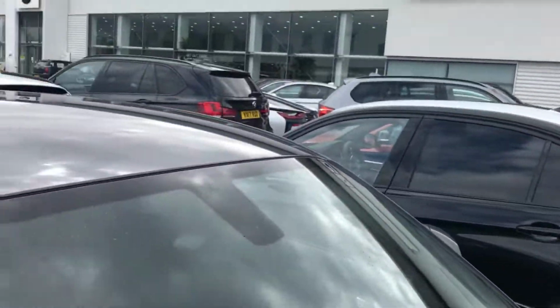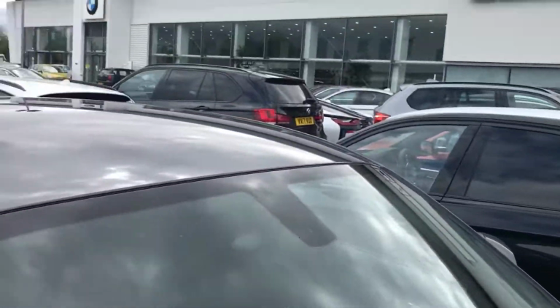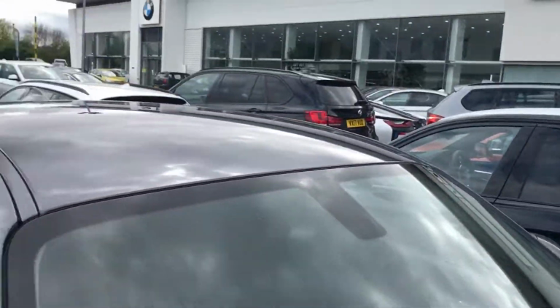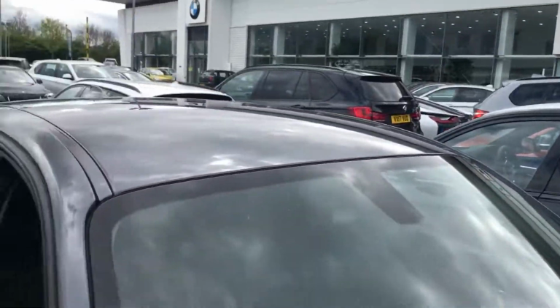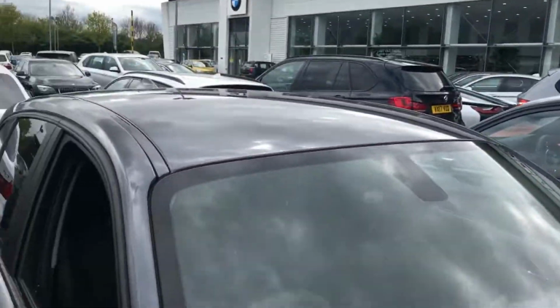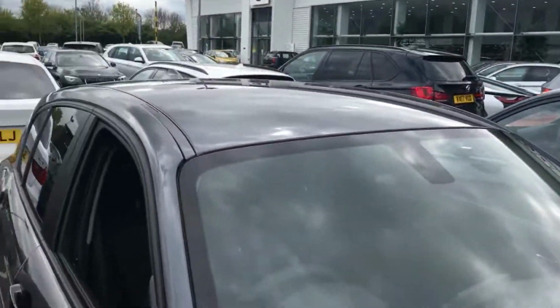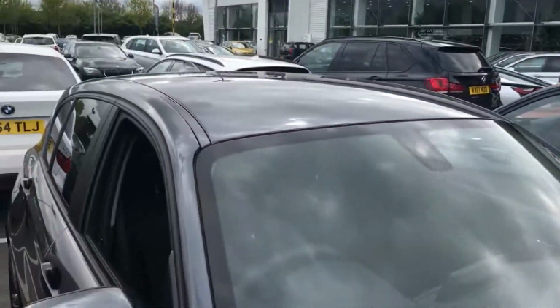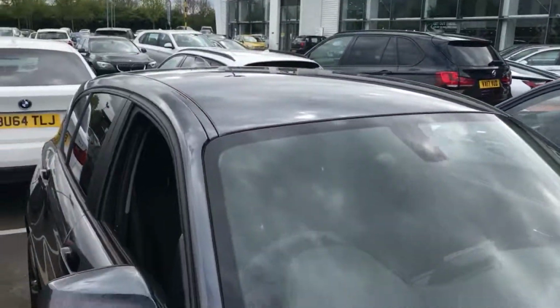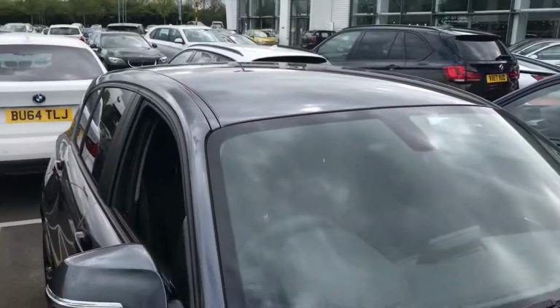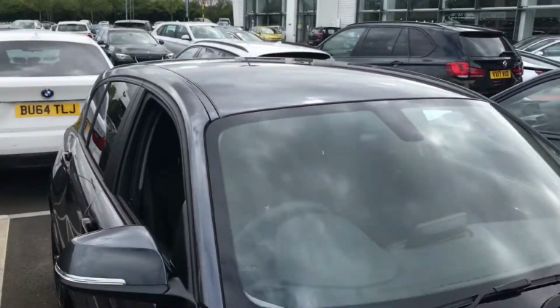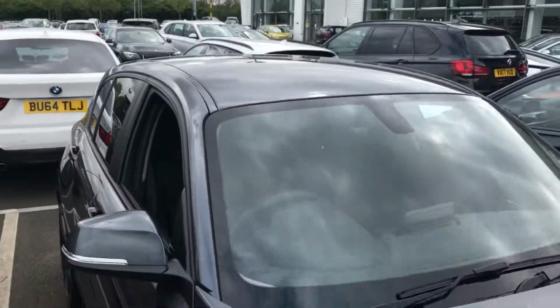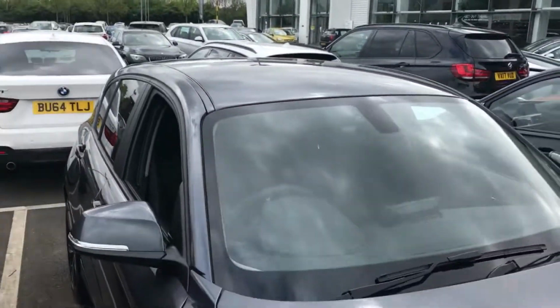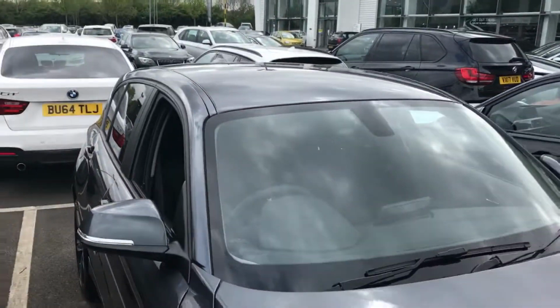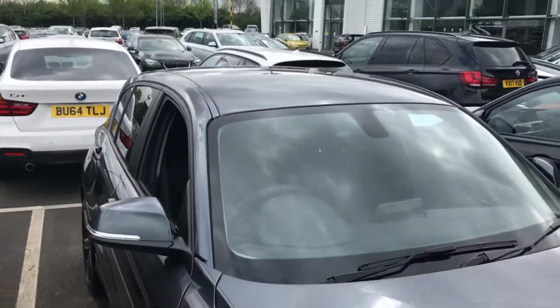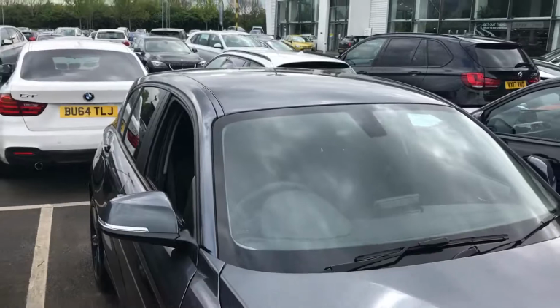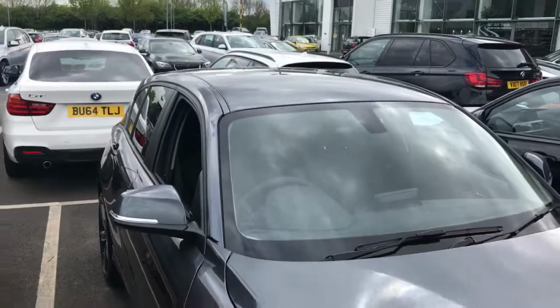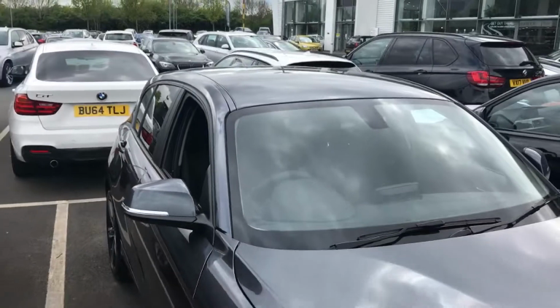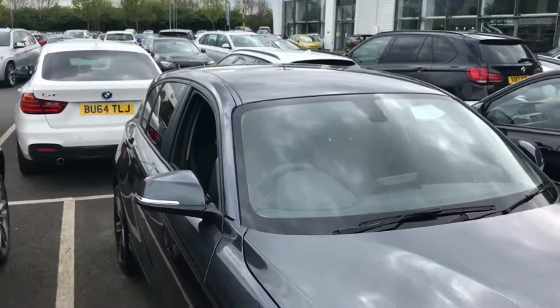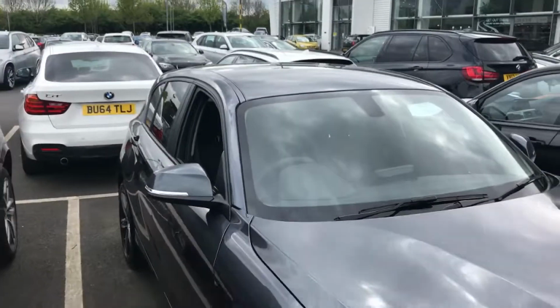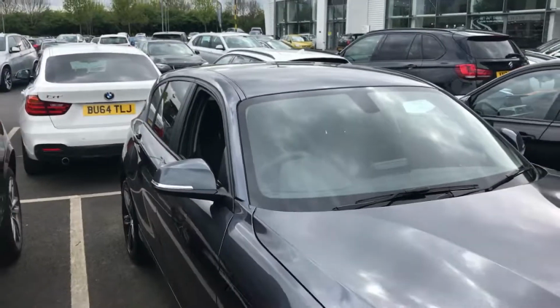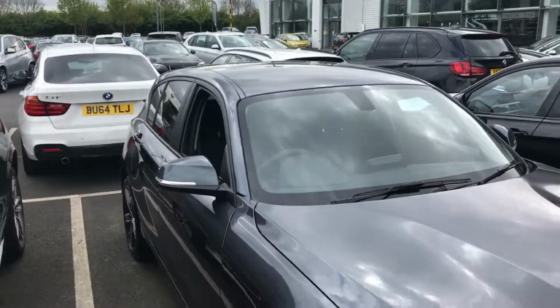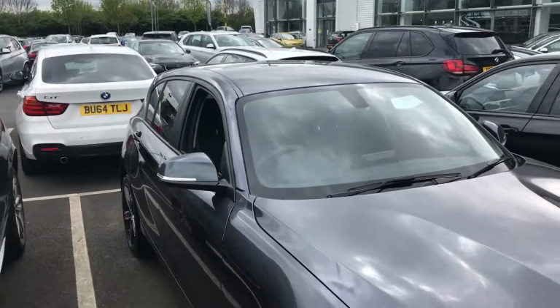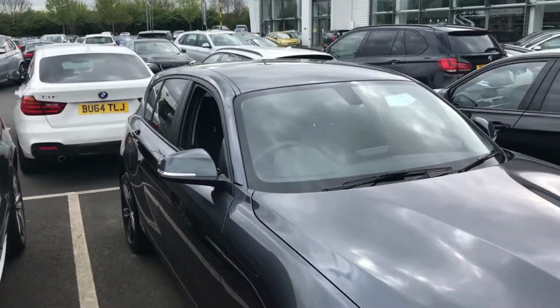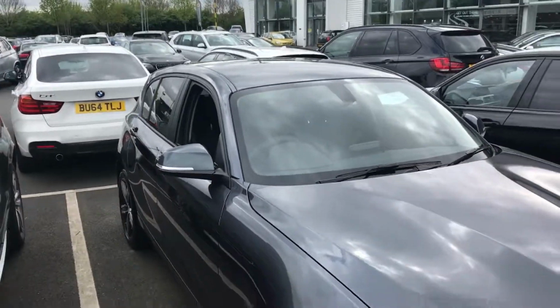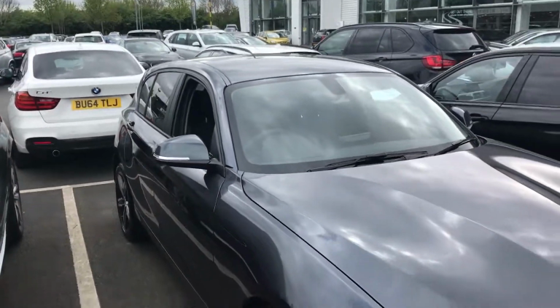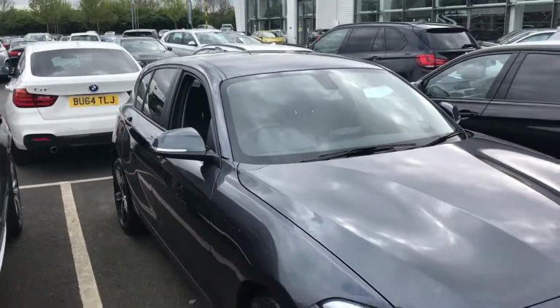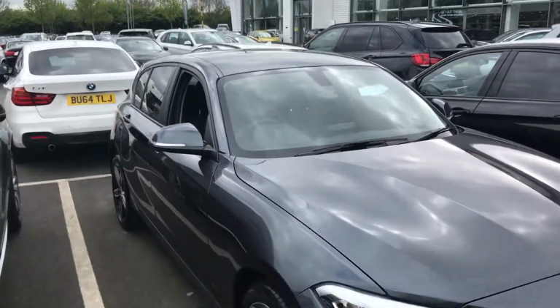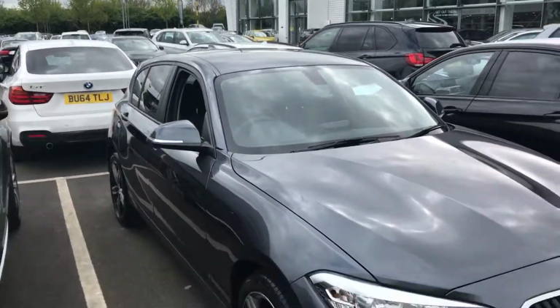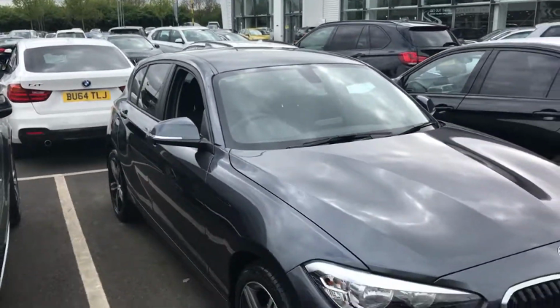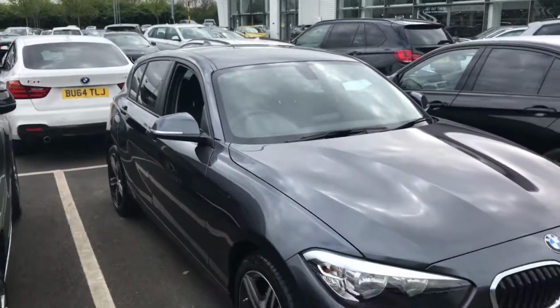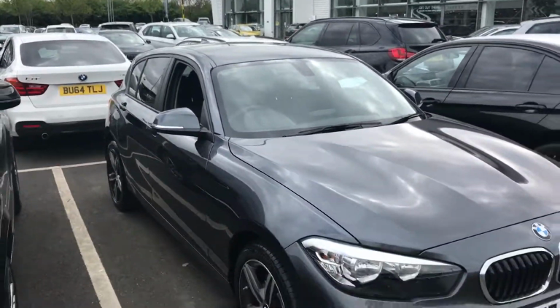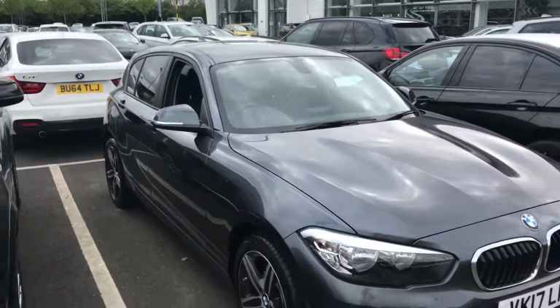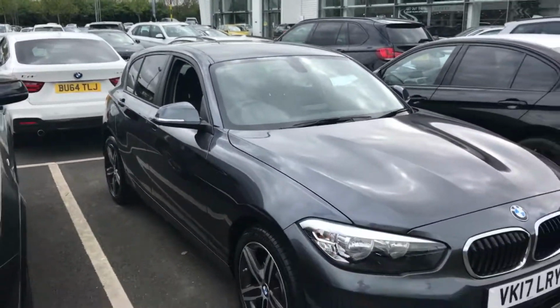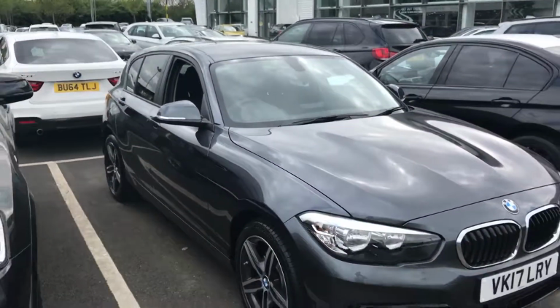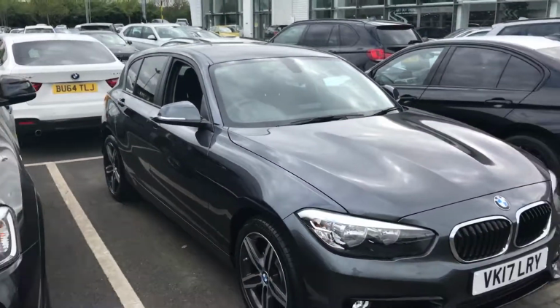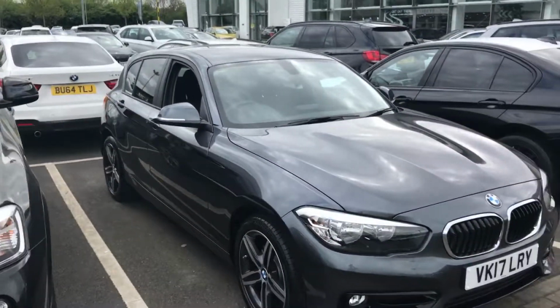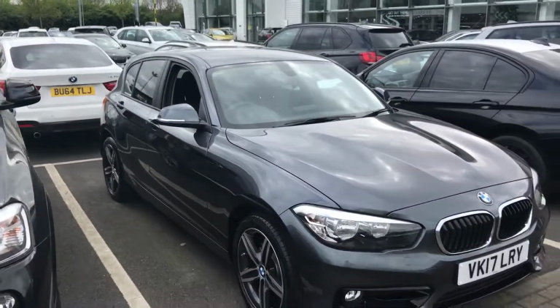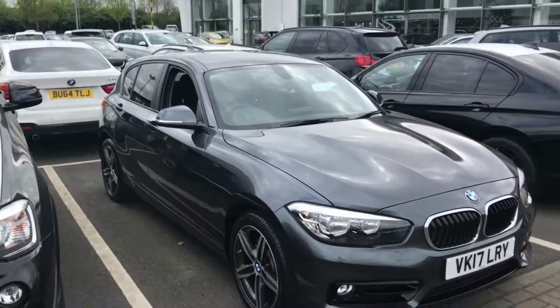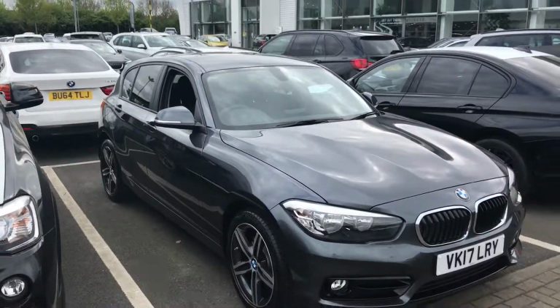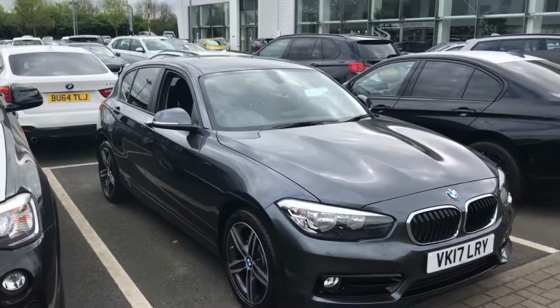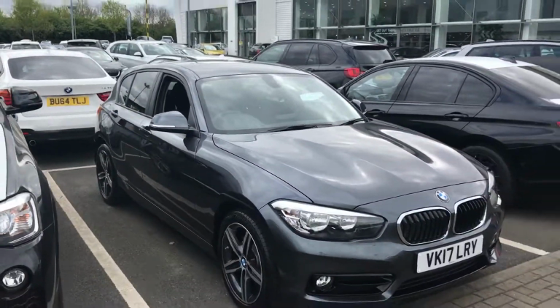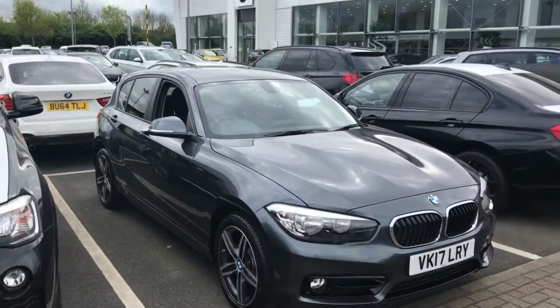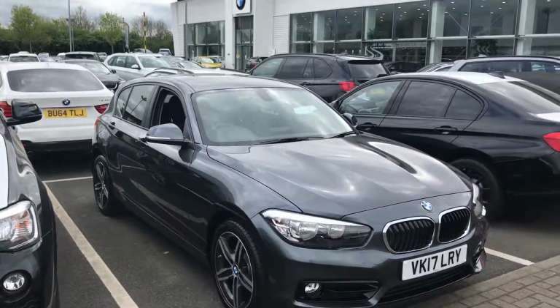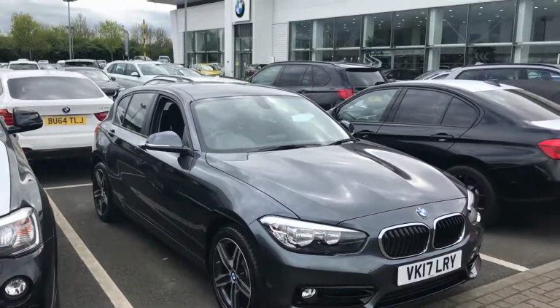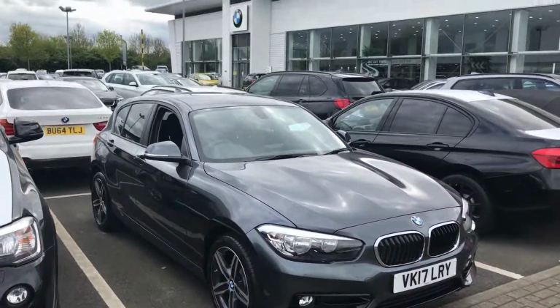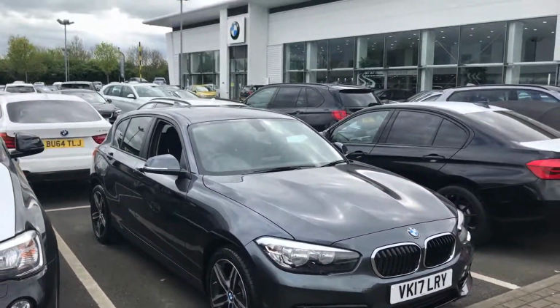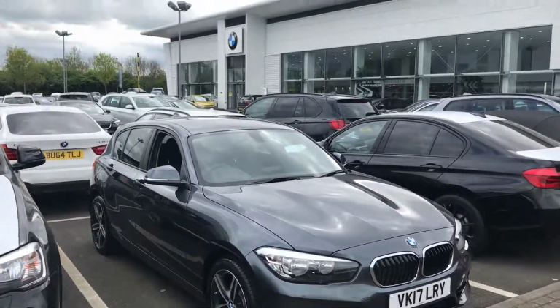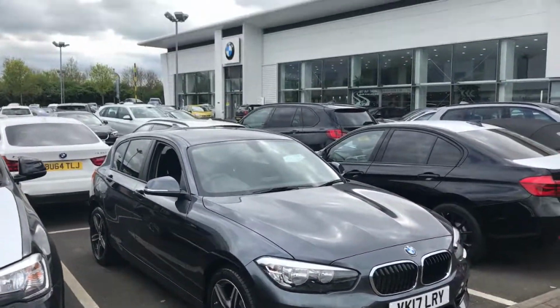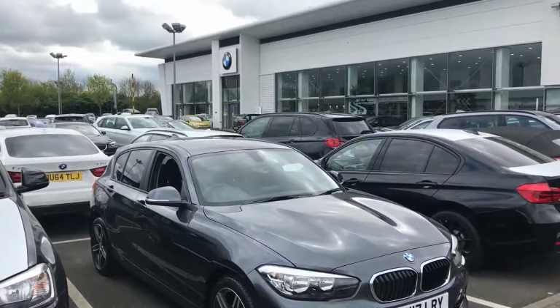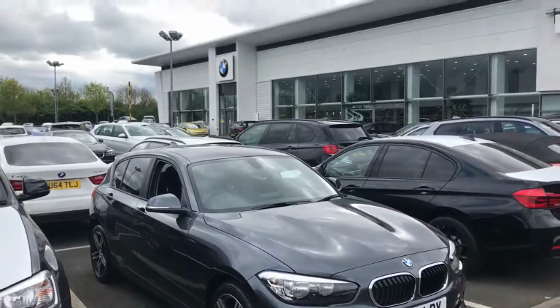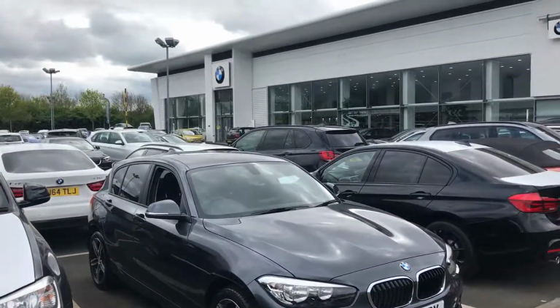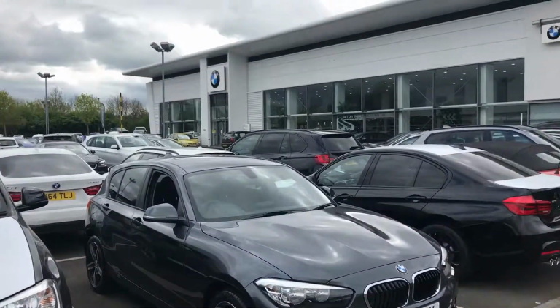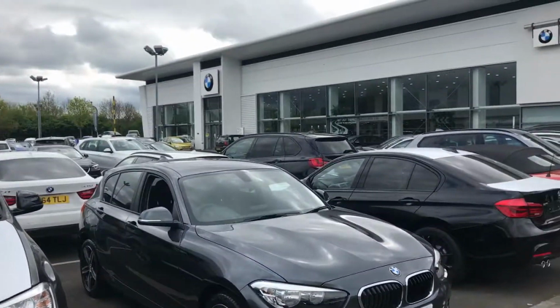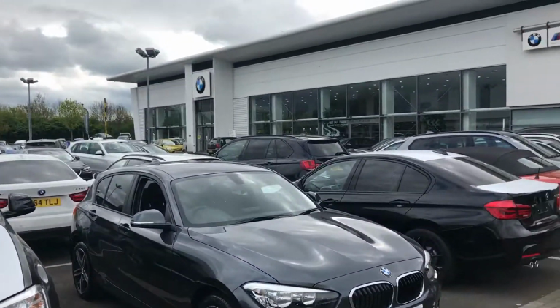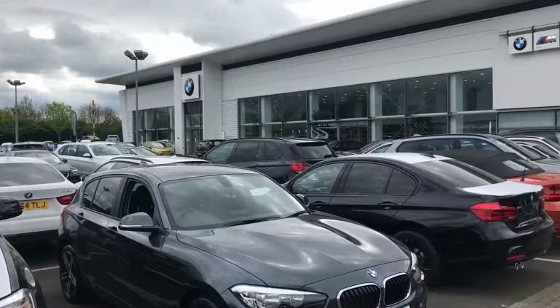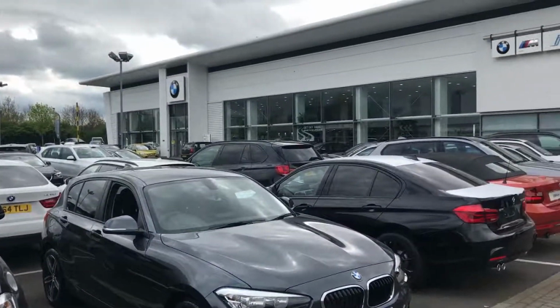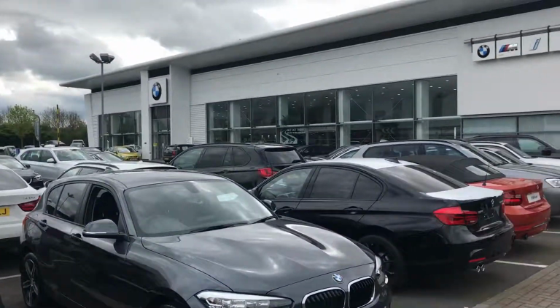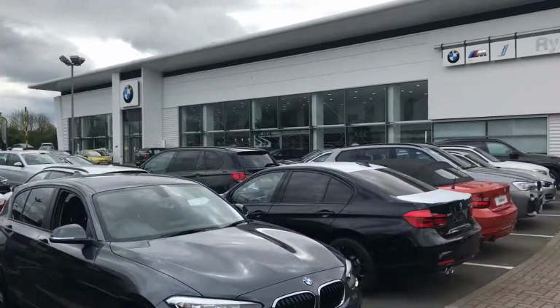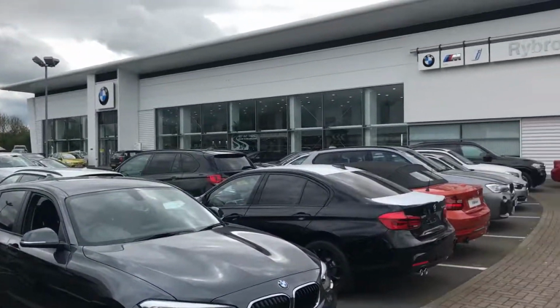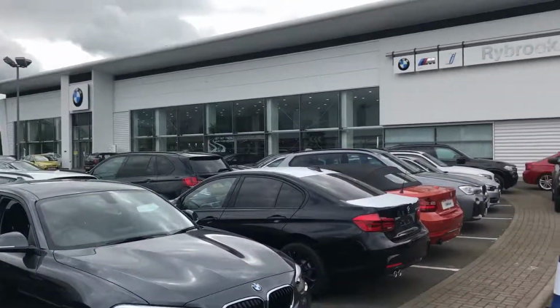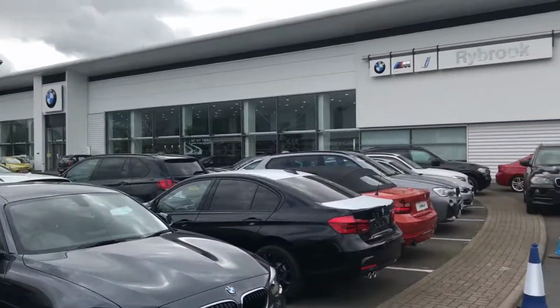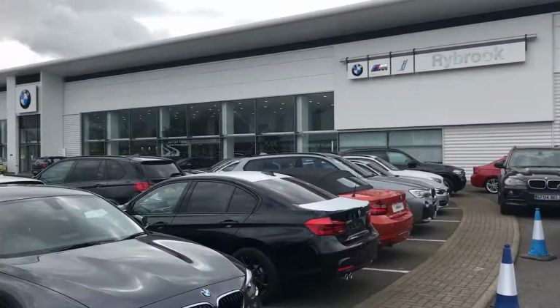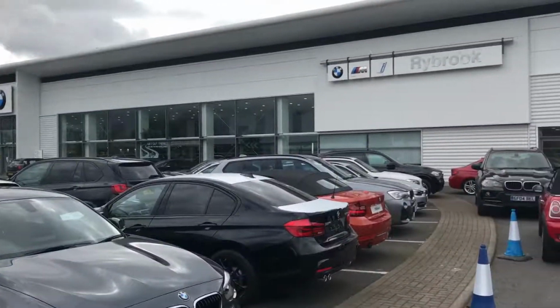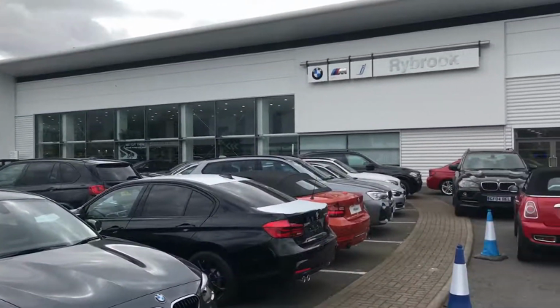If you have any queries about this car, please give us a call on 01905 459 600 or come visit us here at Rybrook Worcester.